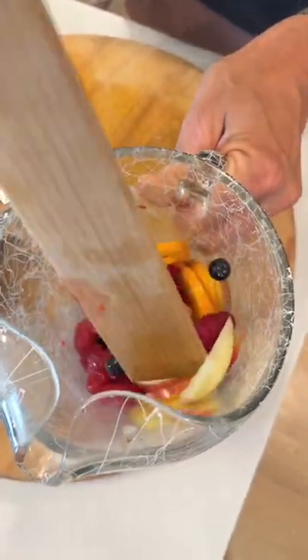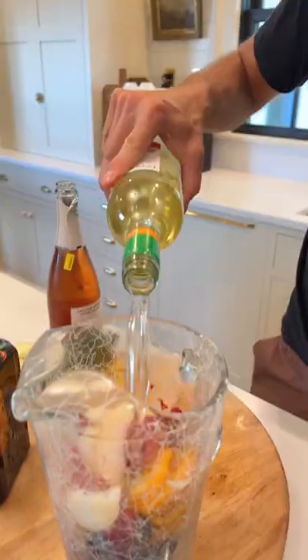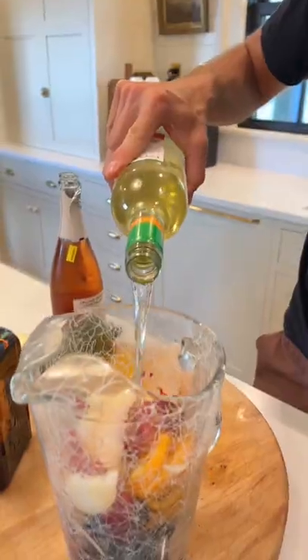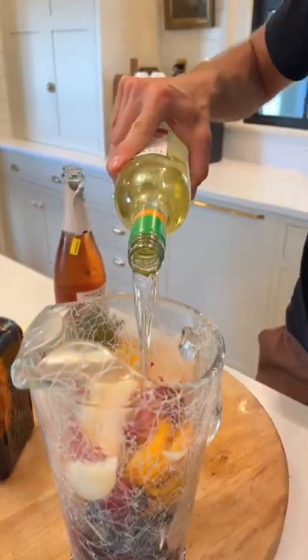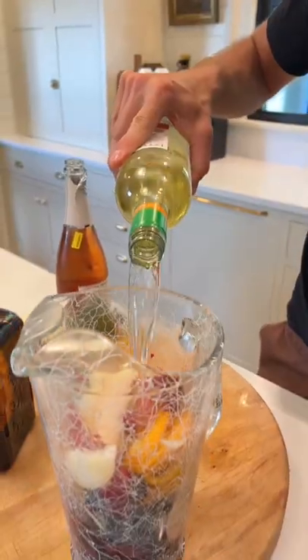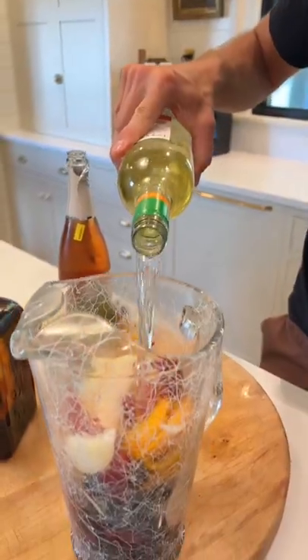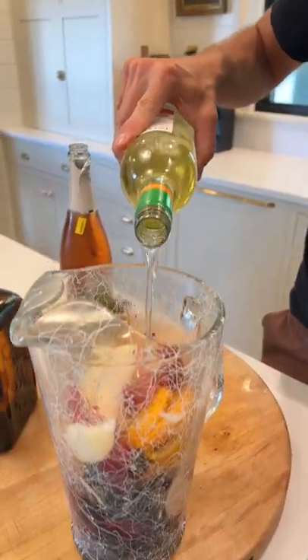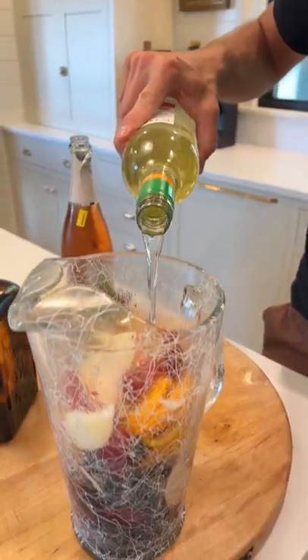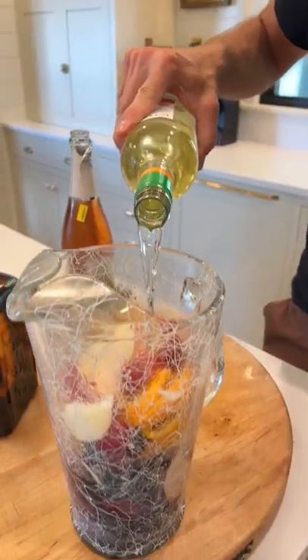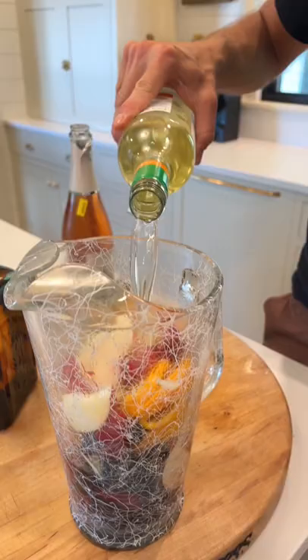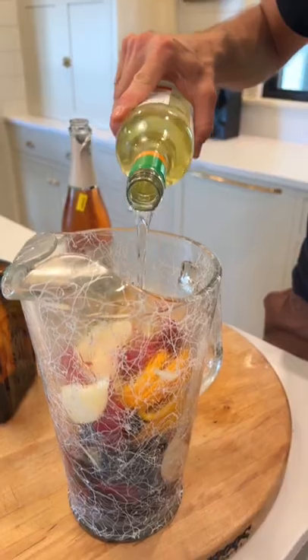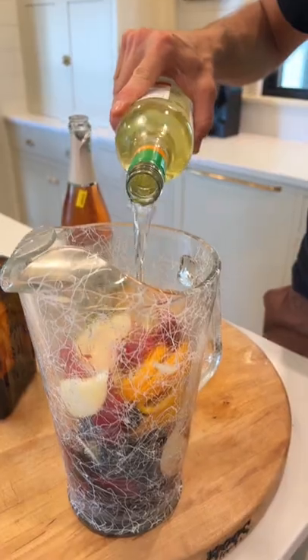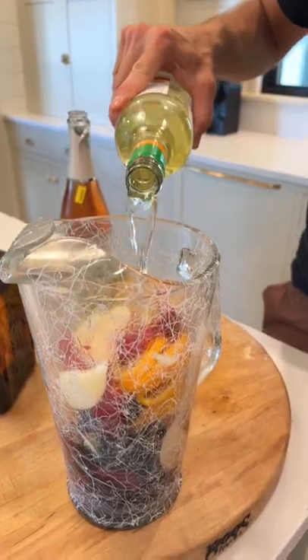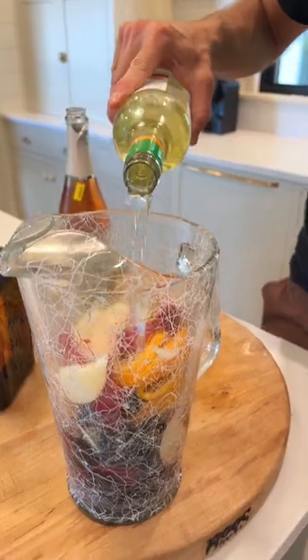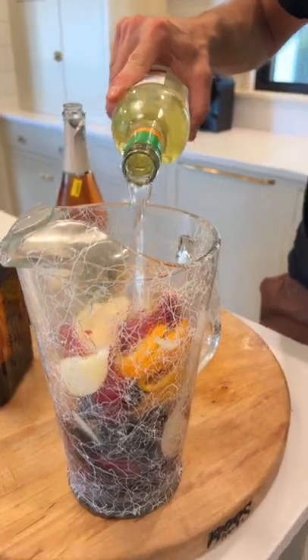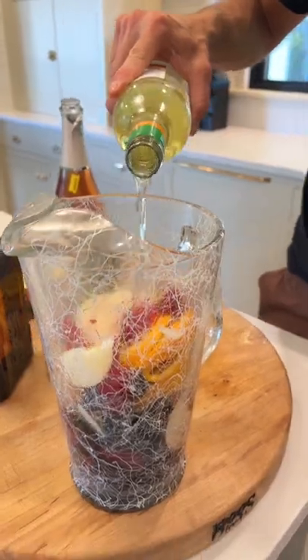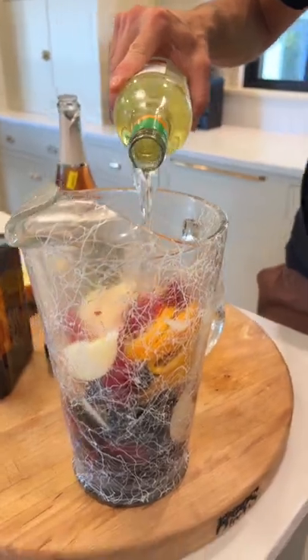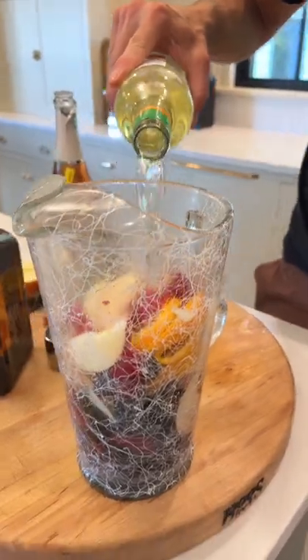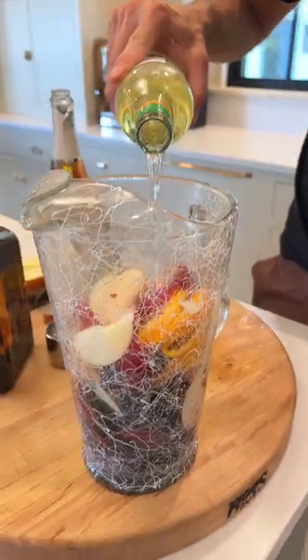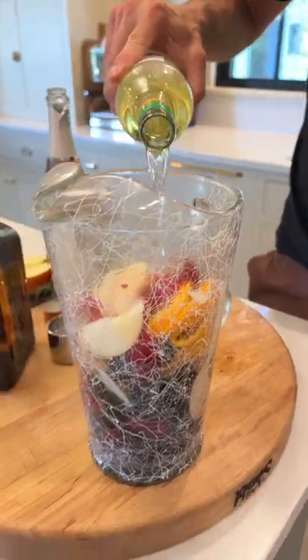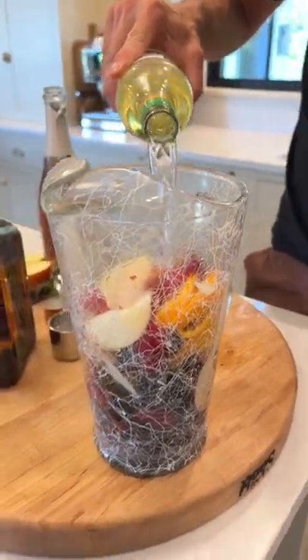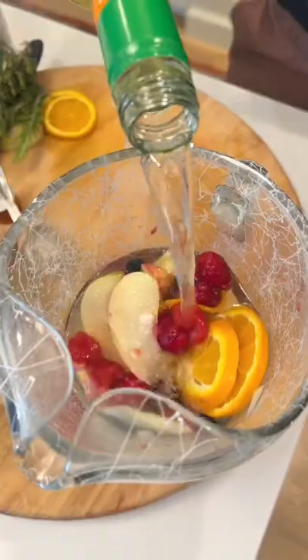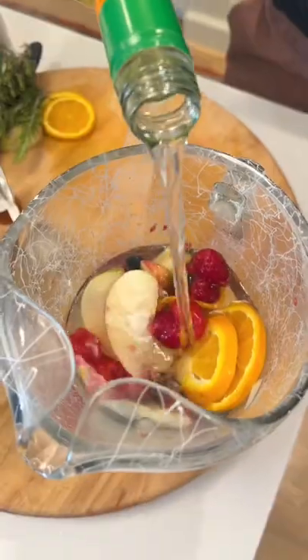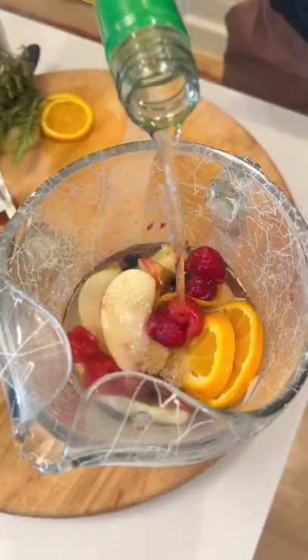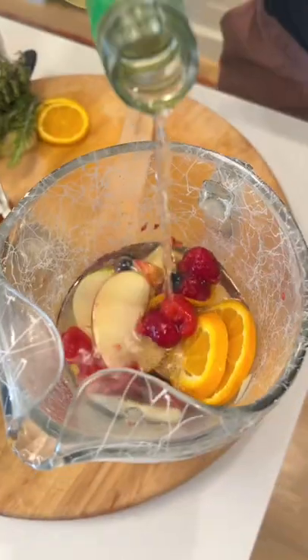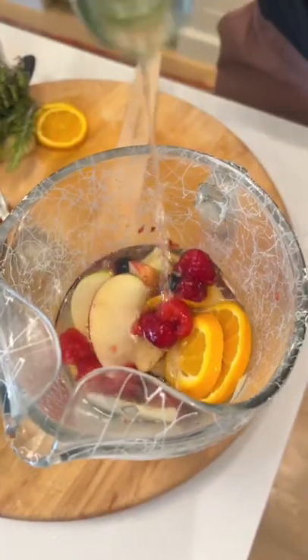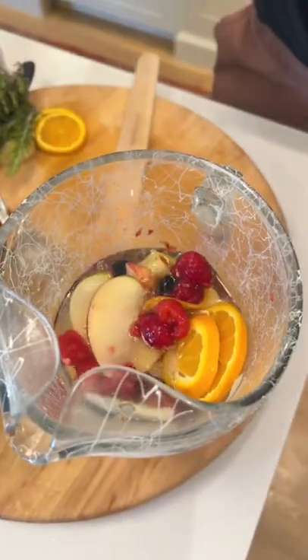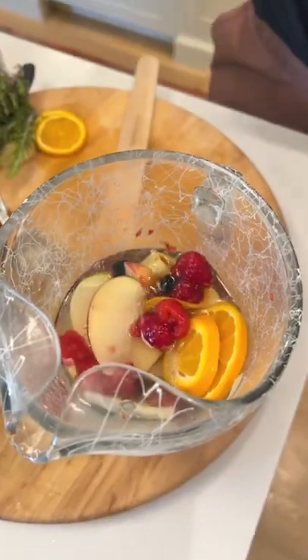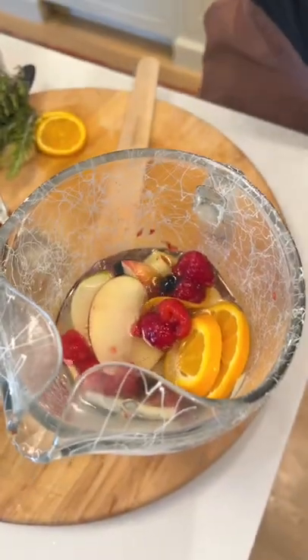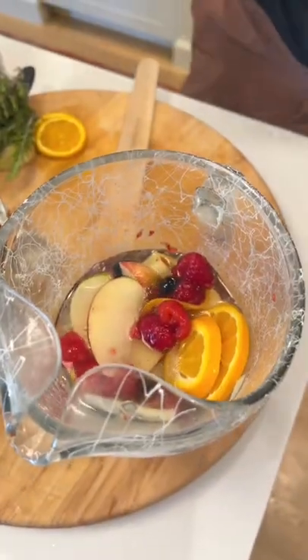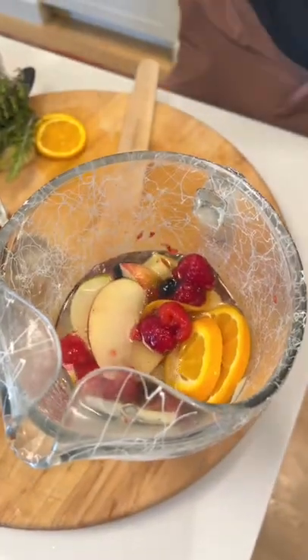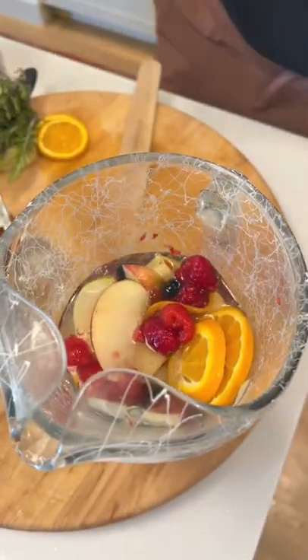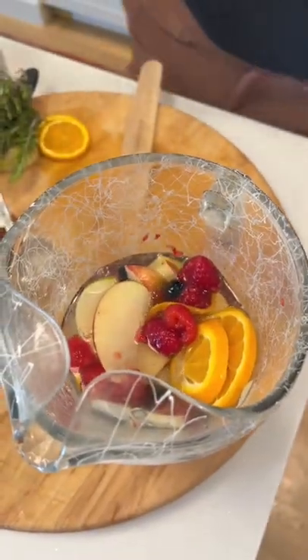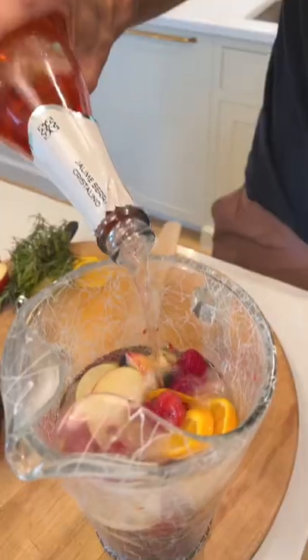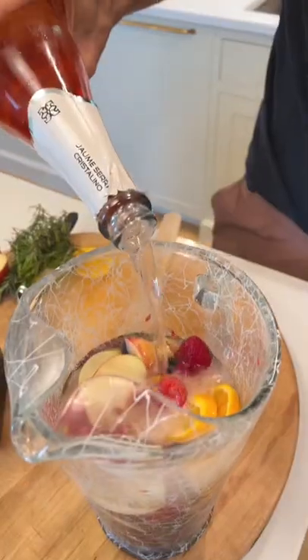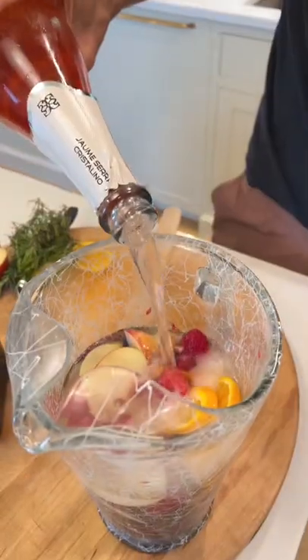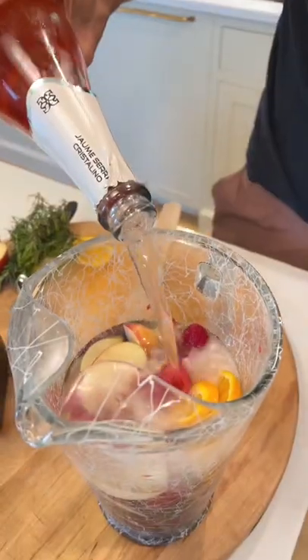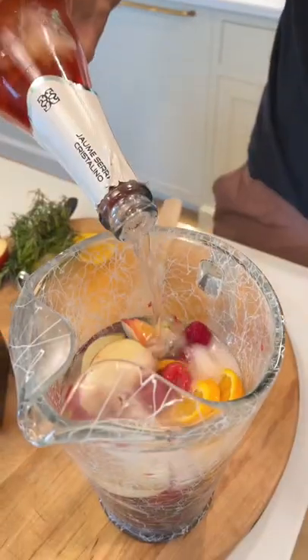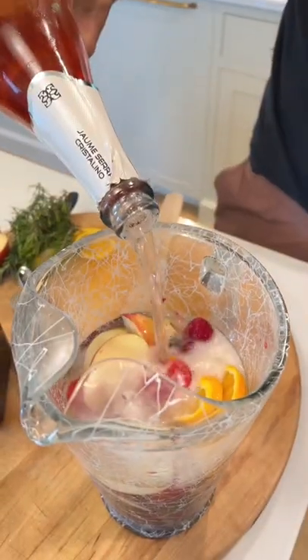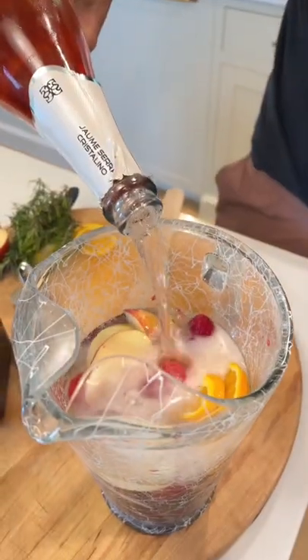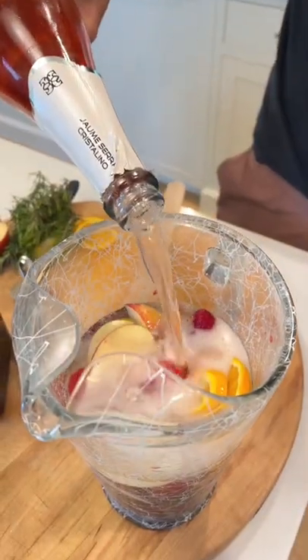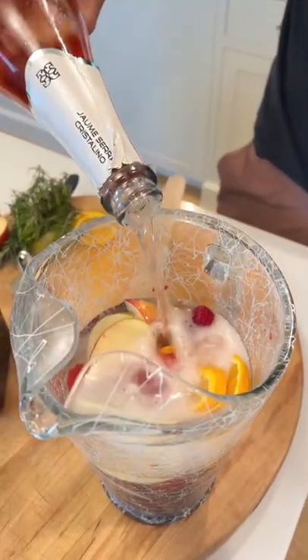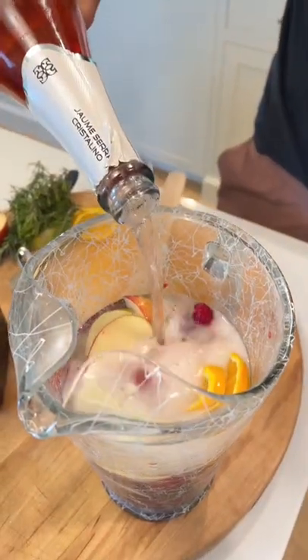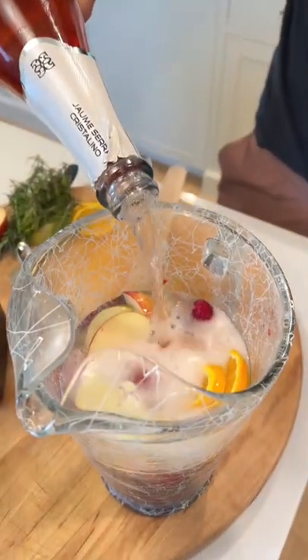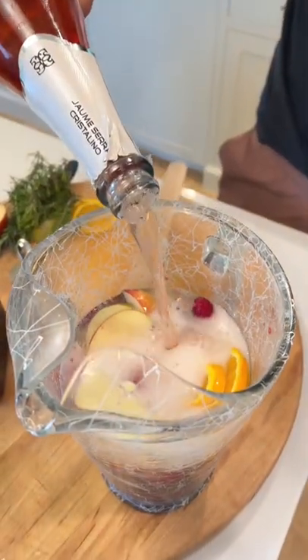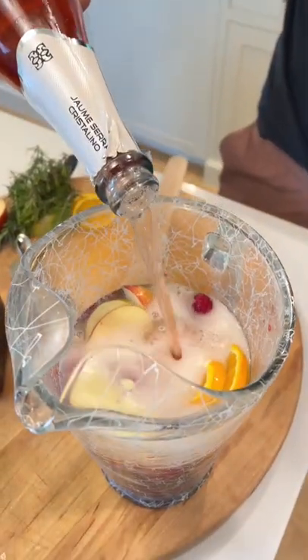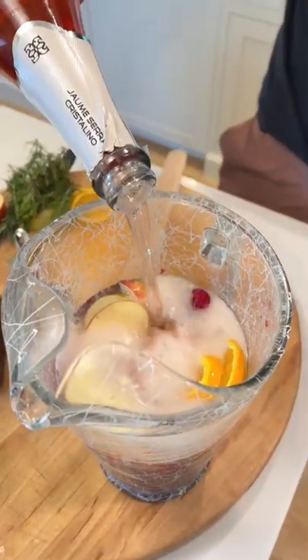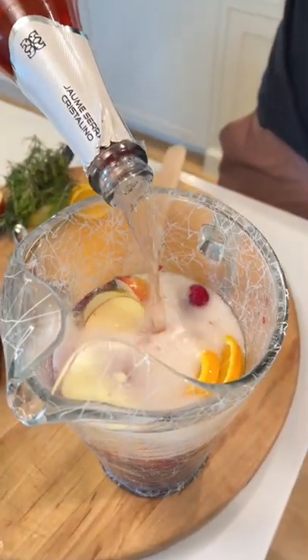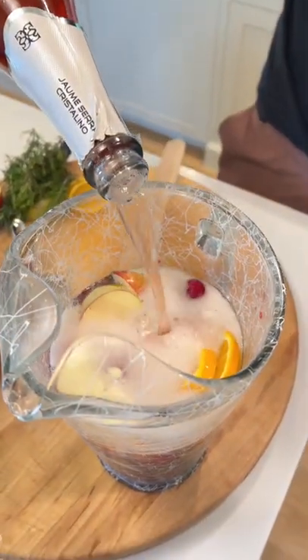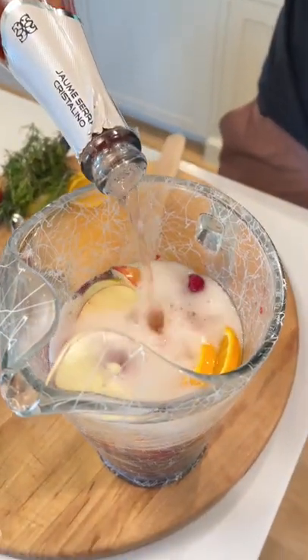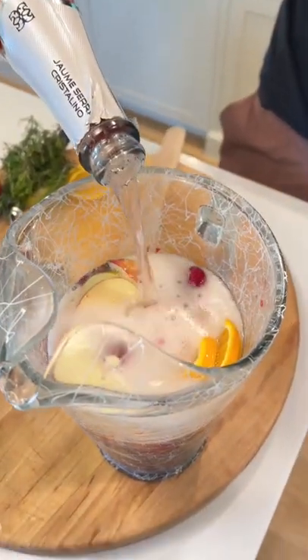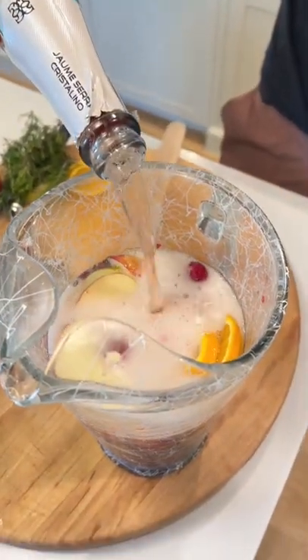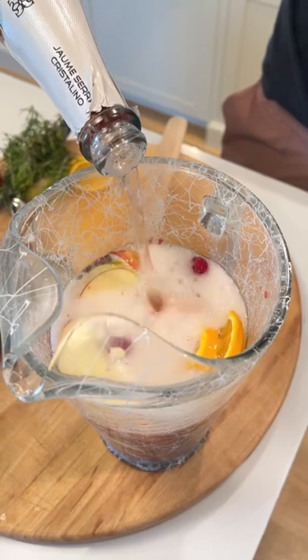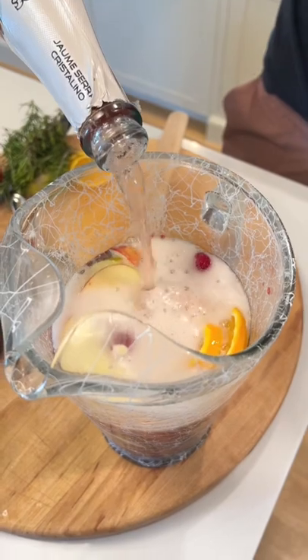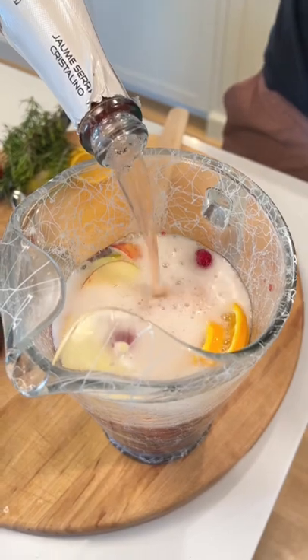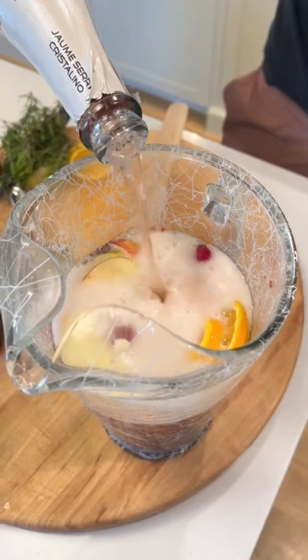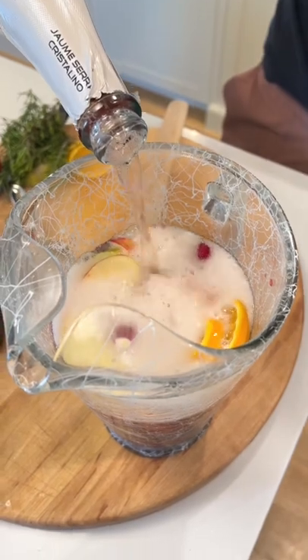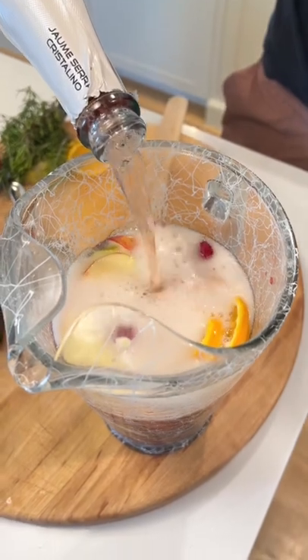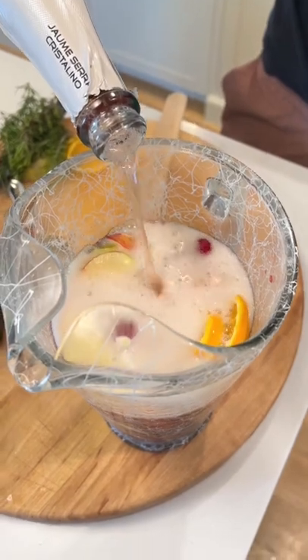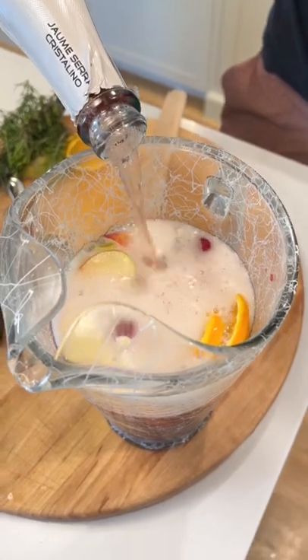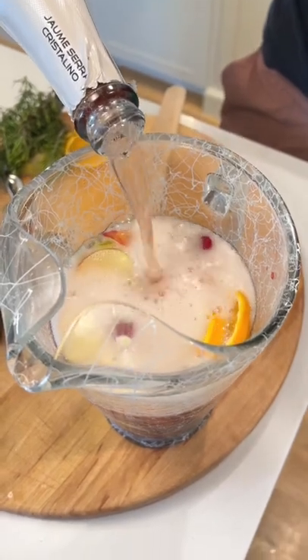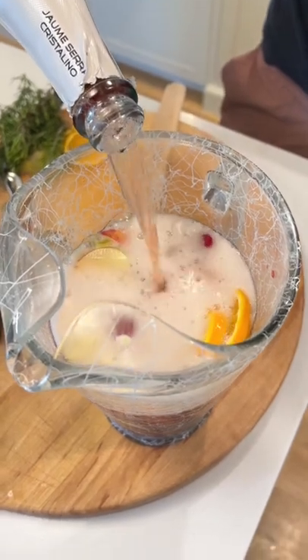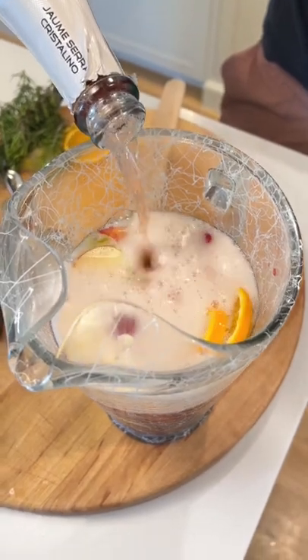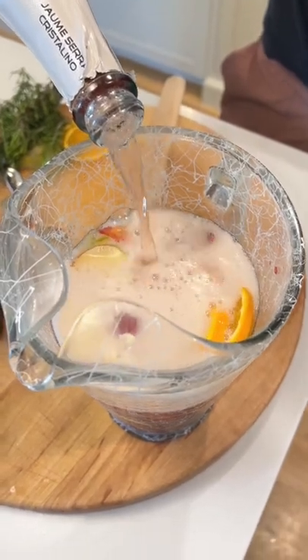Pour in 1 bottle of Sauvignon Blanc or your favorite white wine, and 1 bottle of sparkling rosé. Make sure these are really cold.